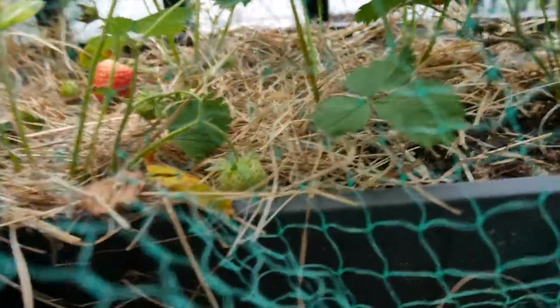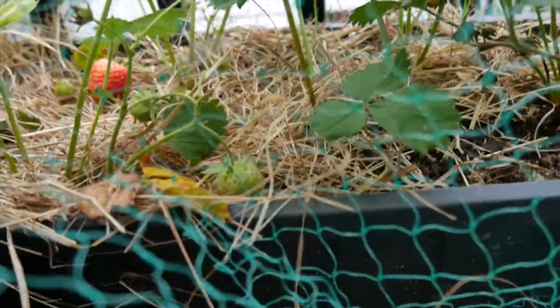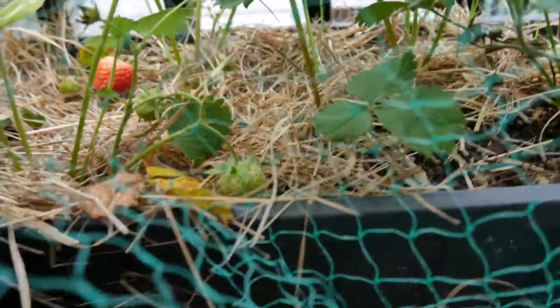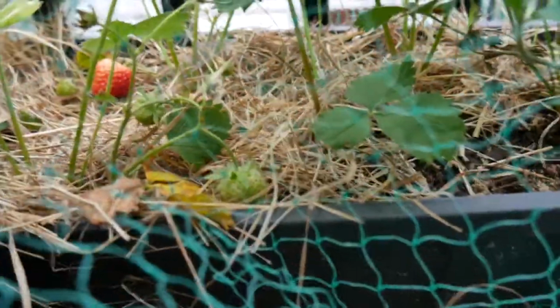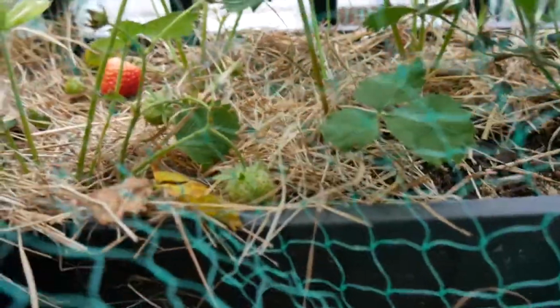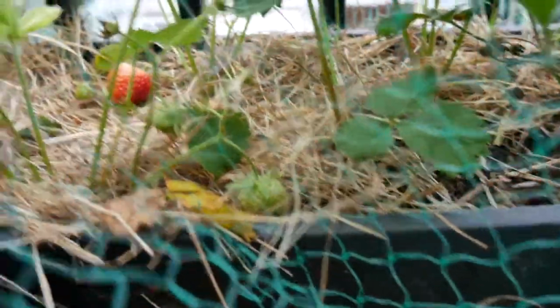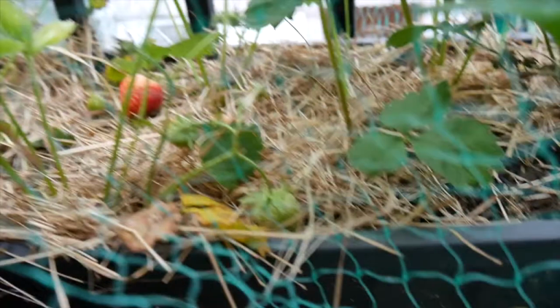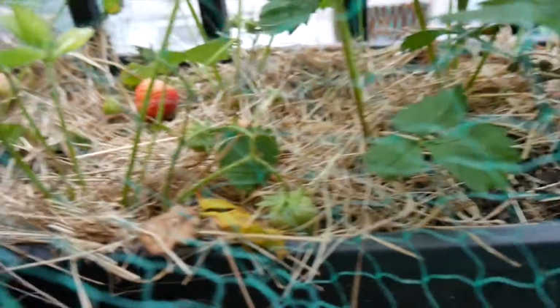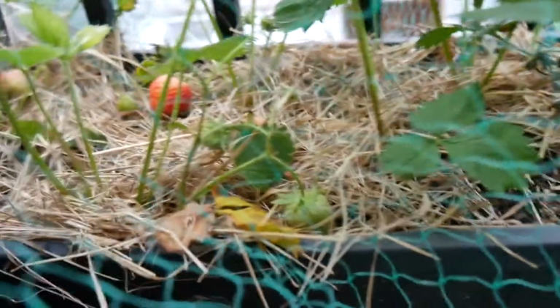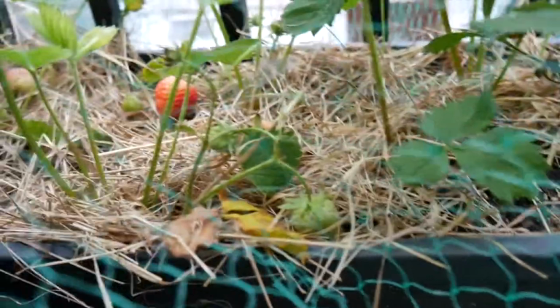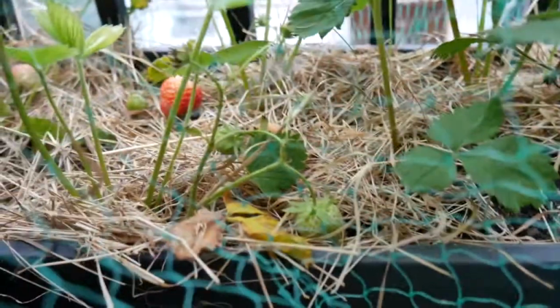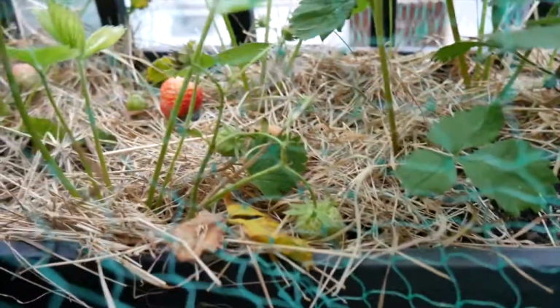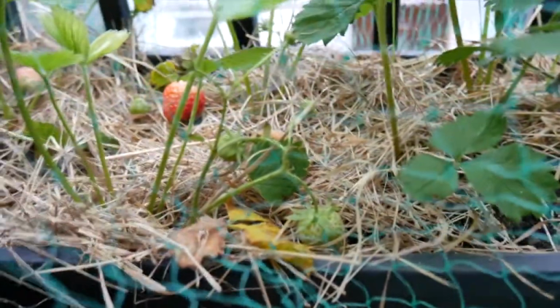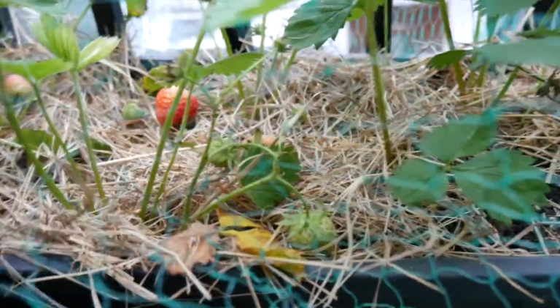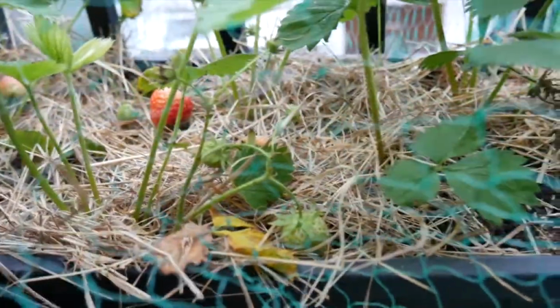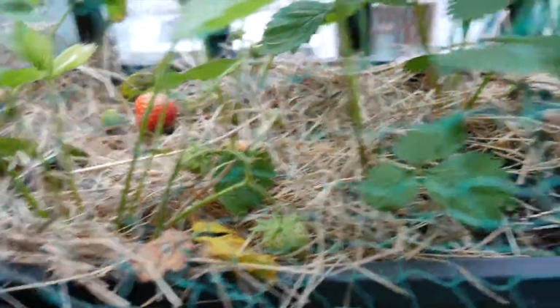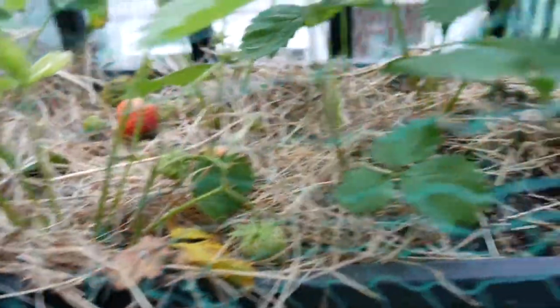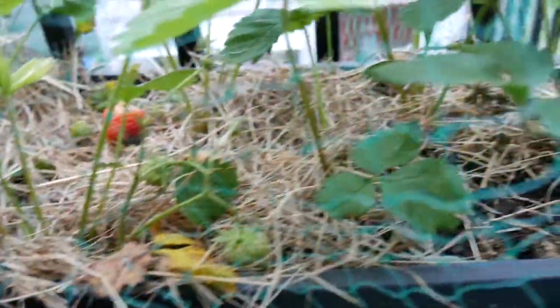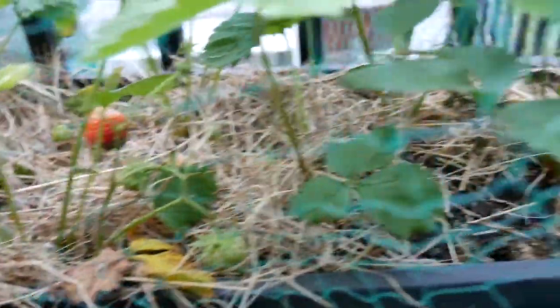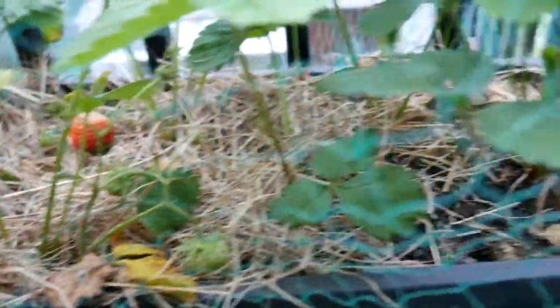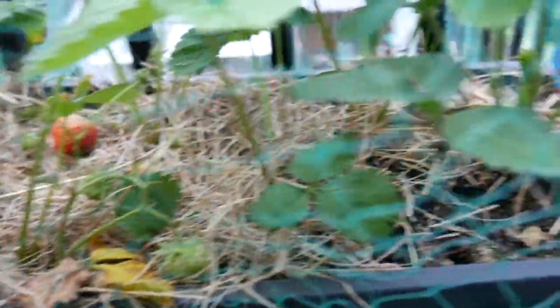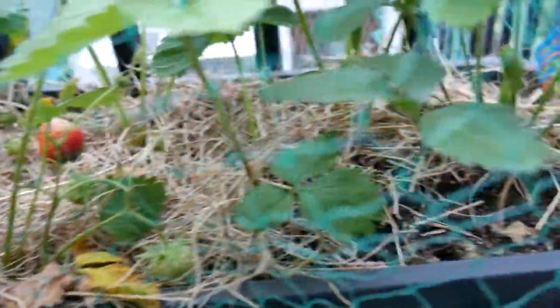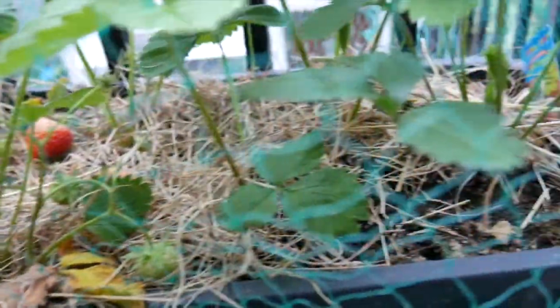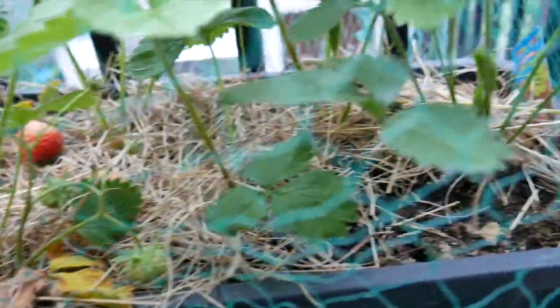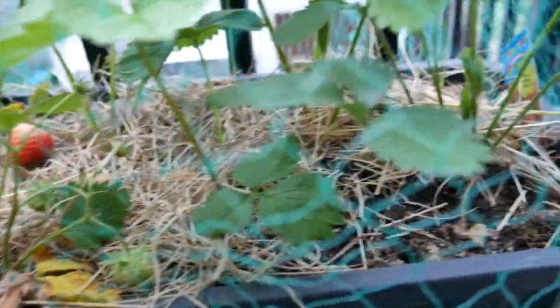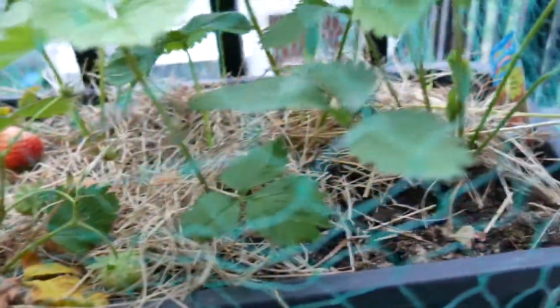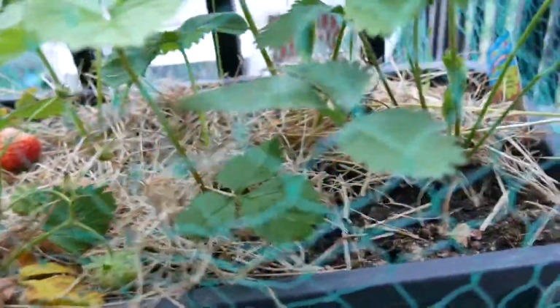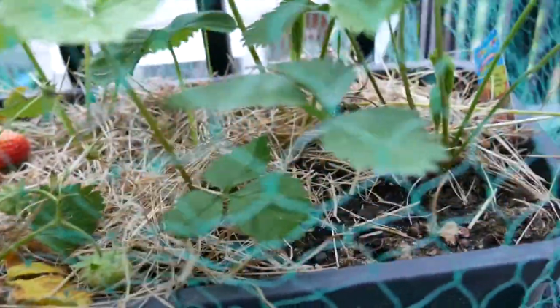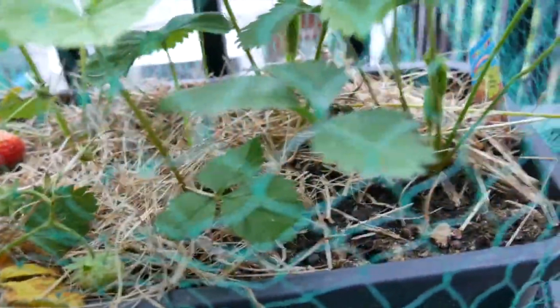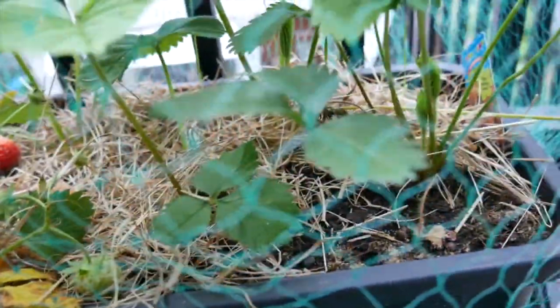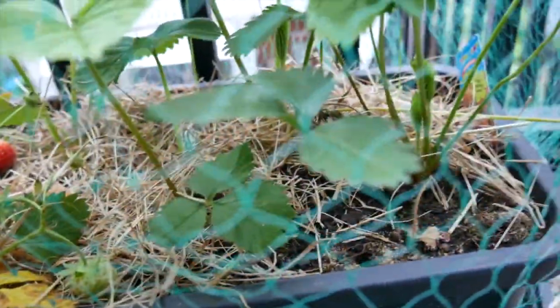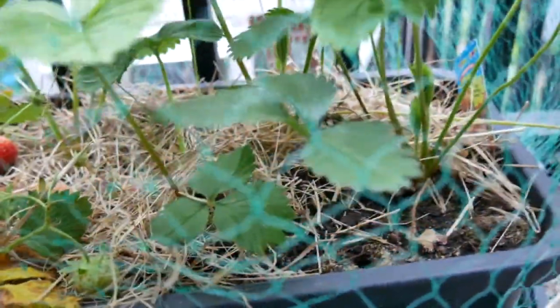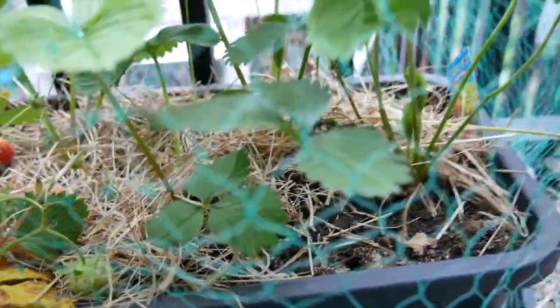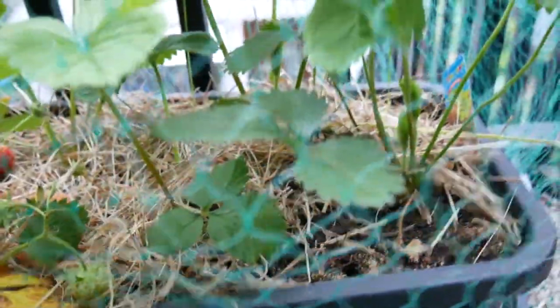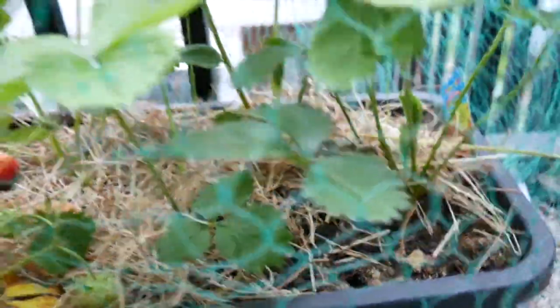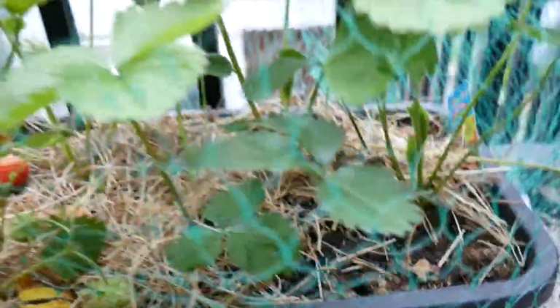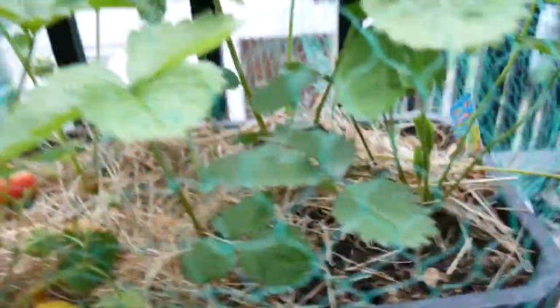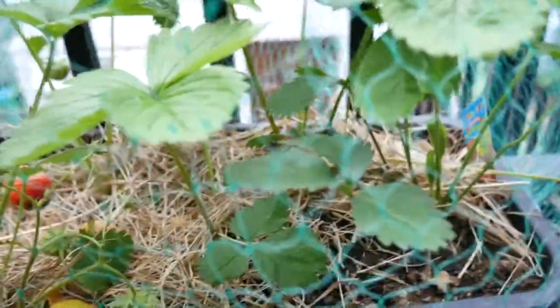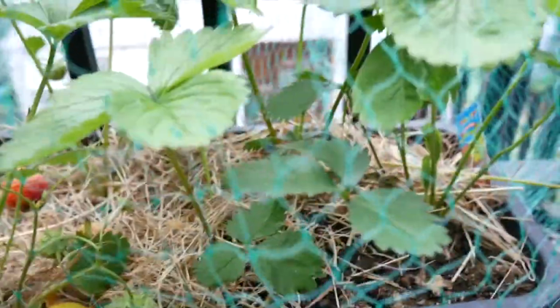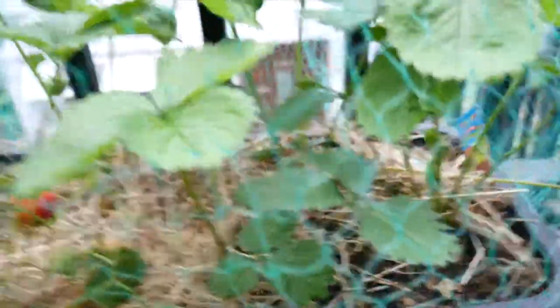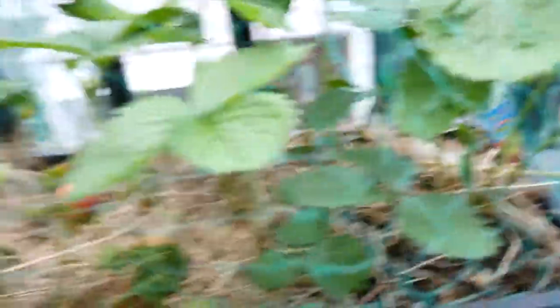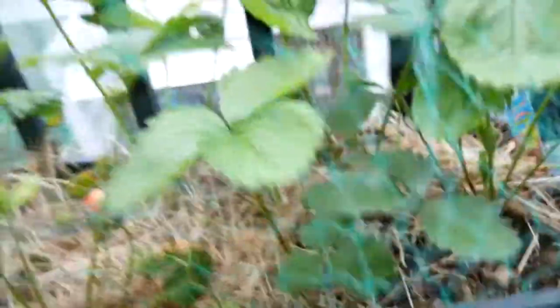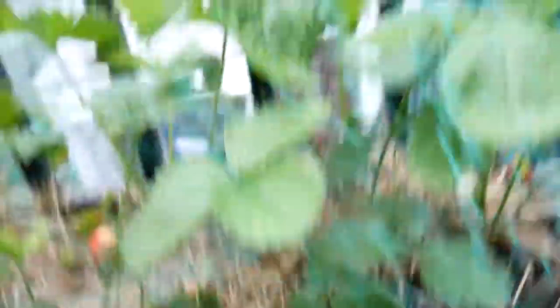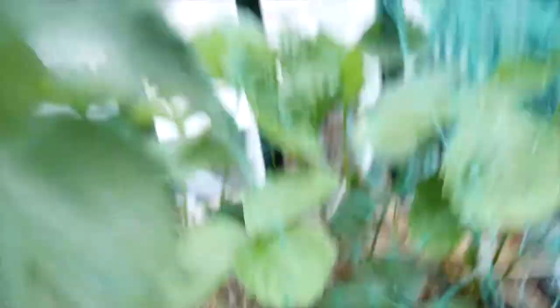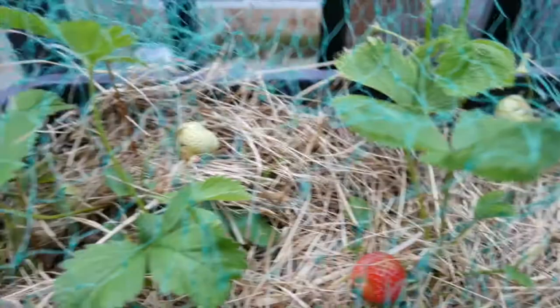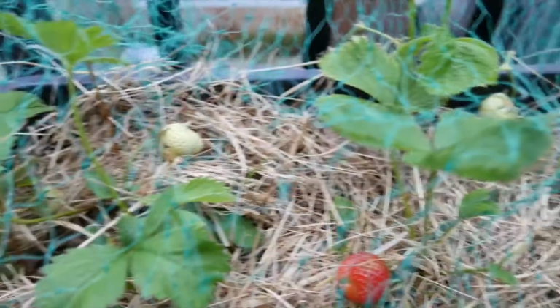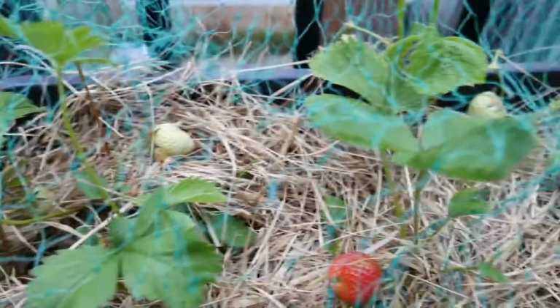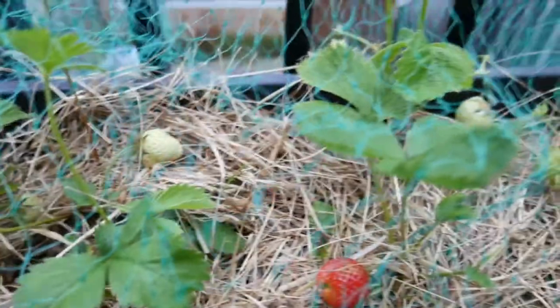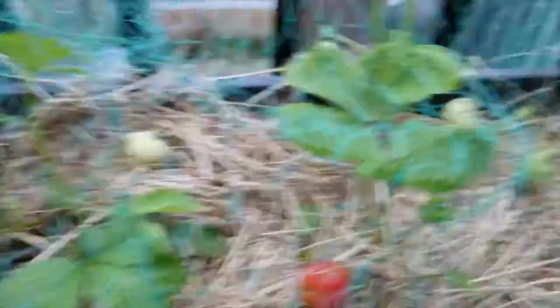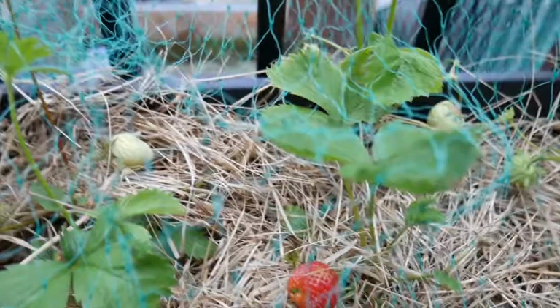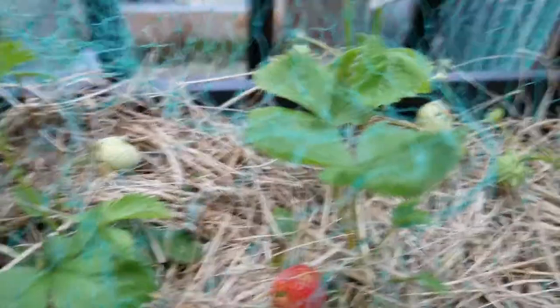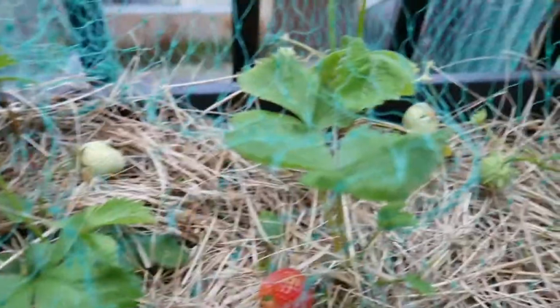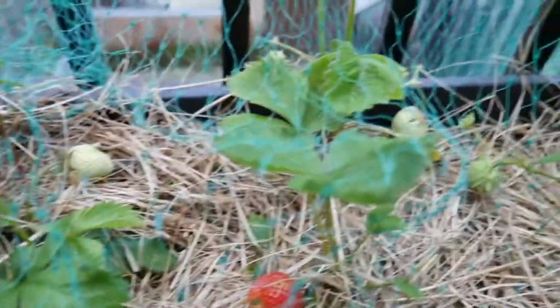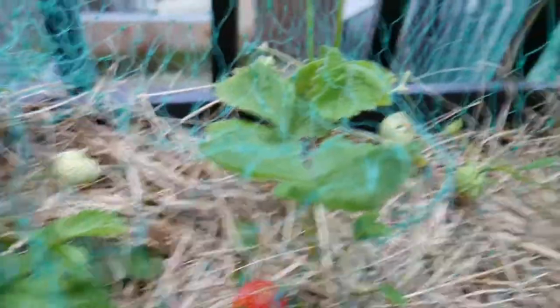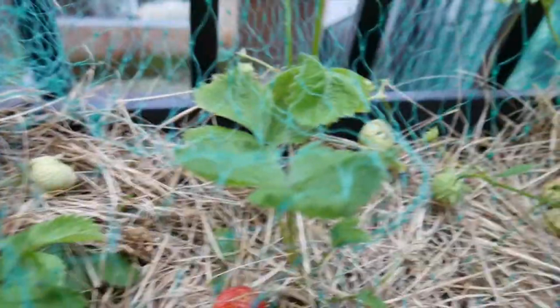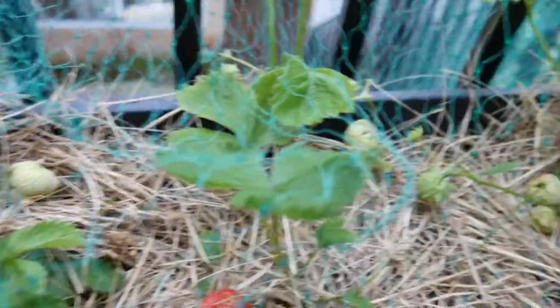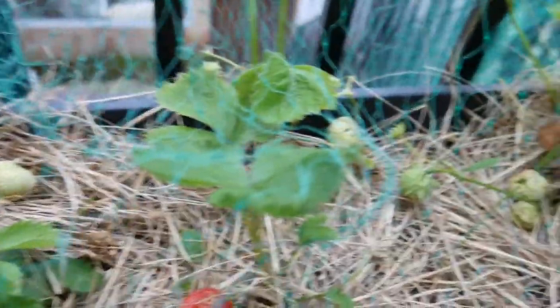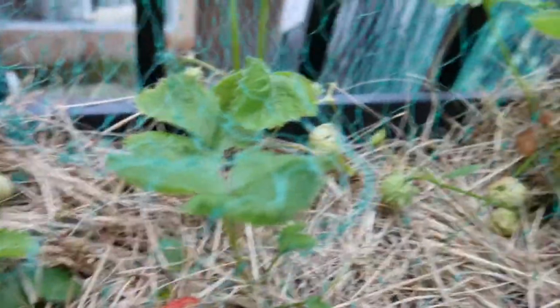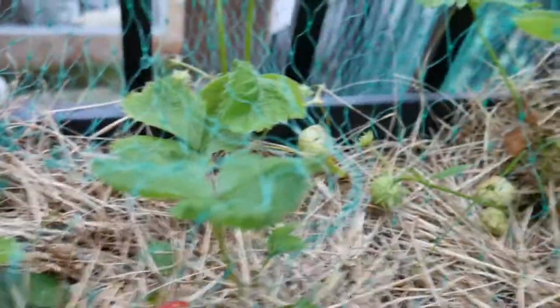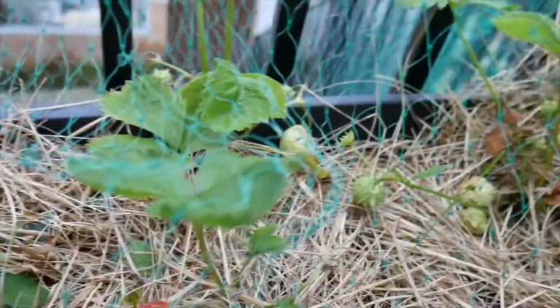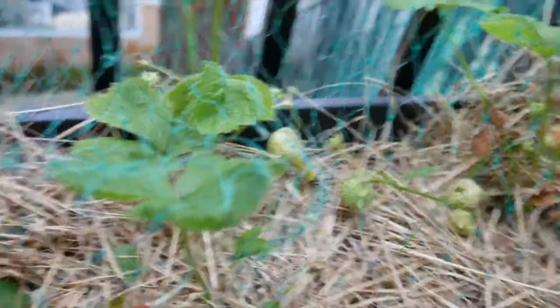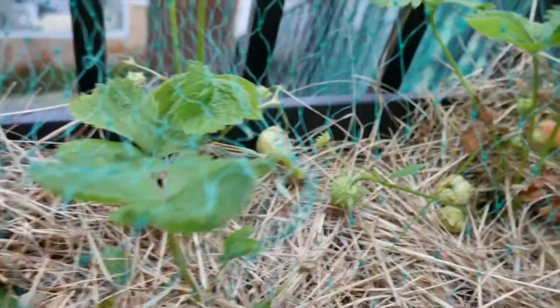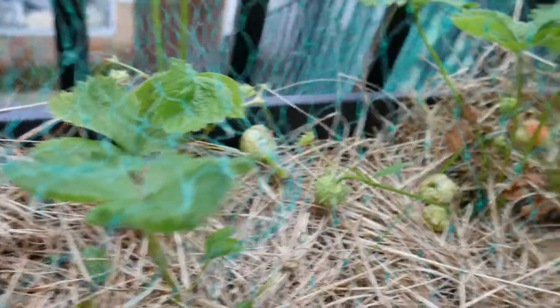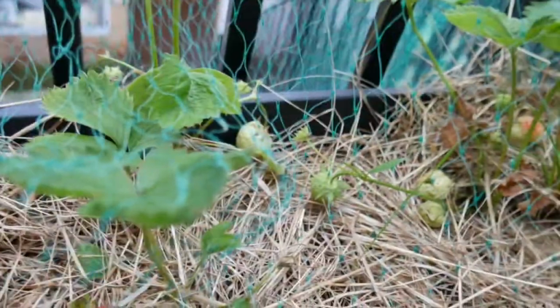I was disappointed with the amount of strawberries I got this year, so clearly I need to increase the number of plants that I have.